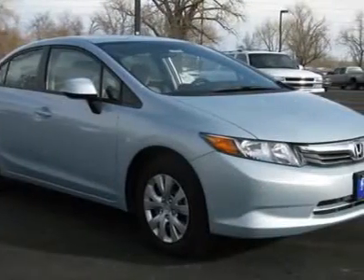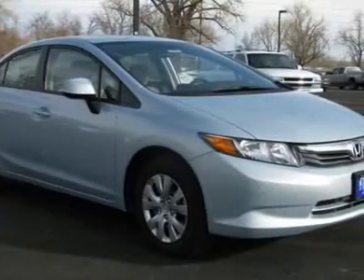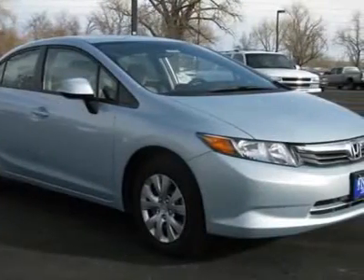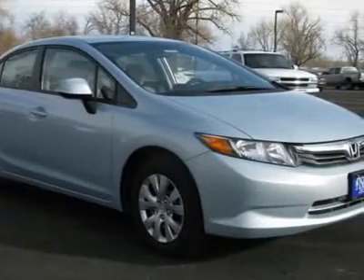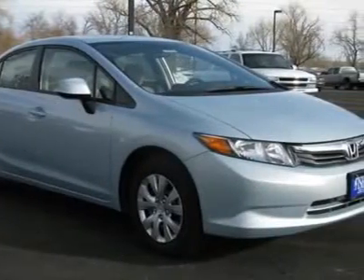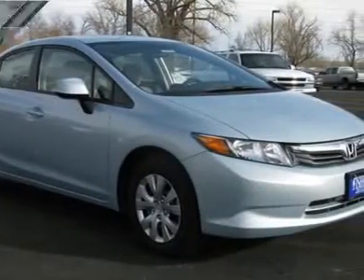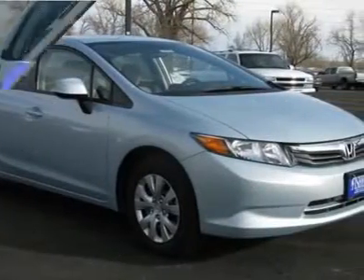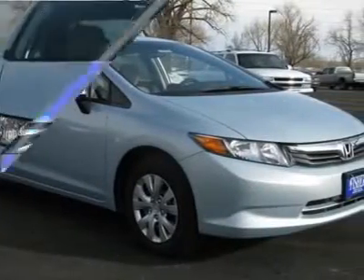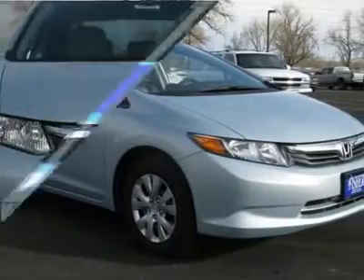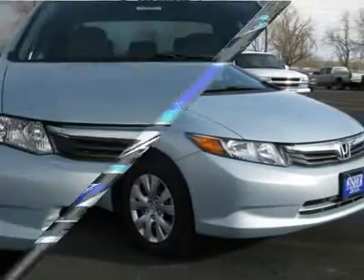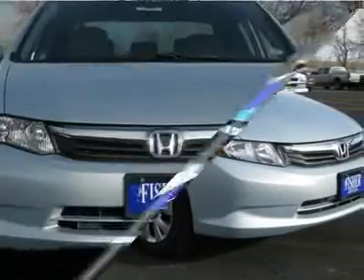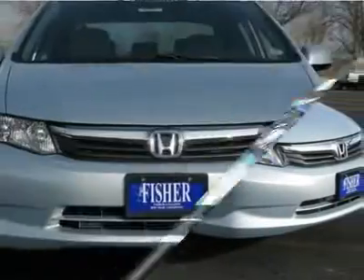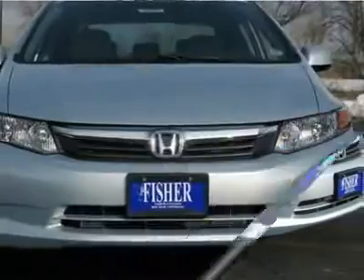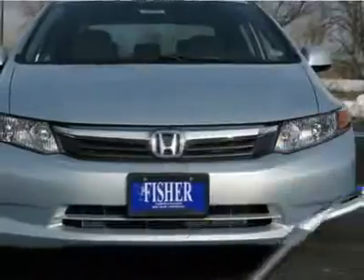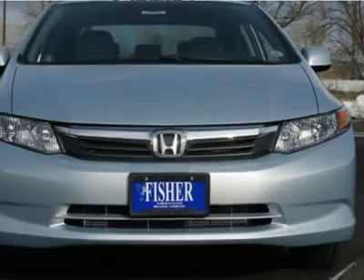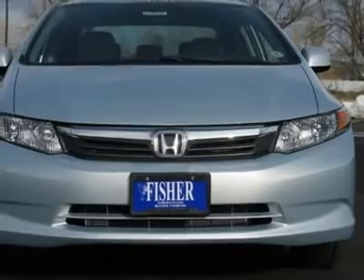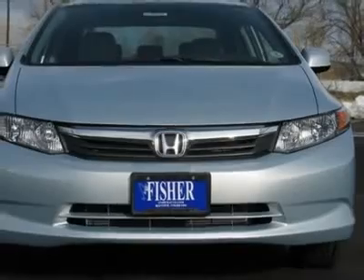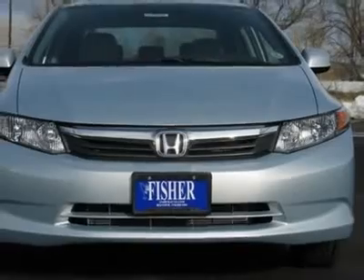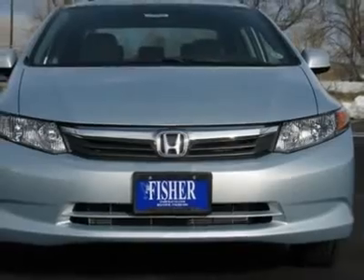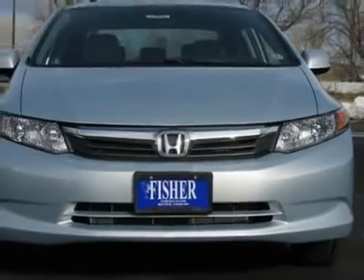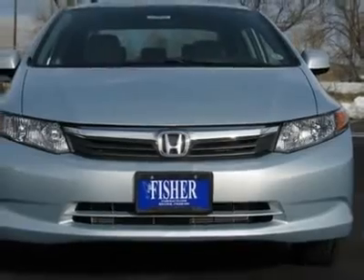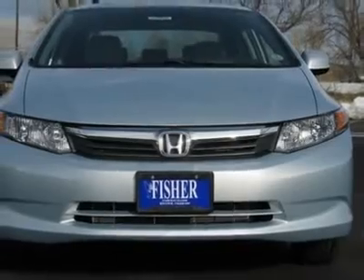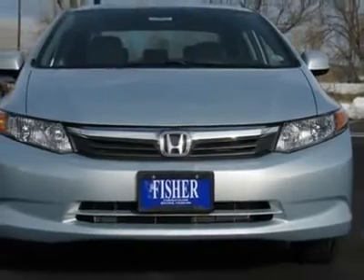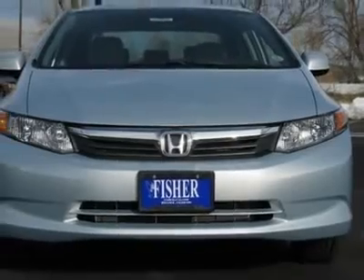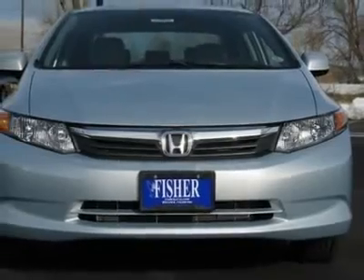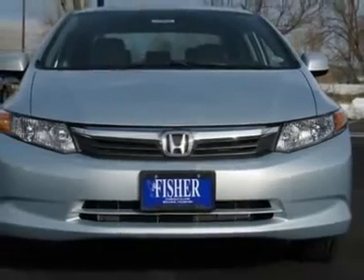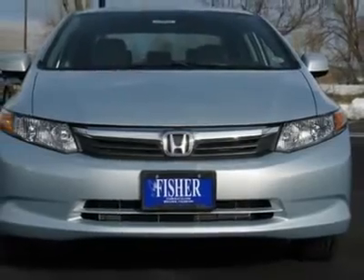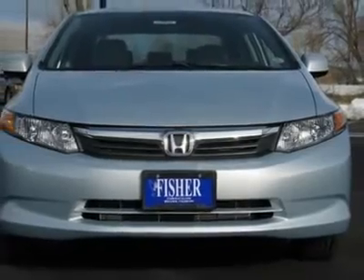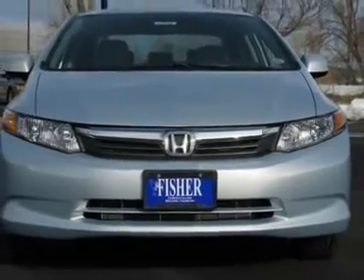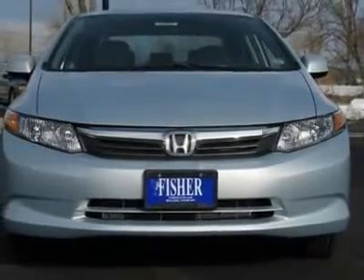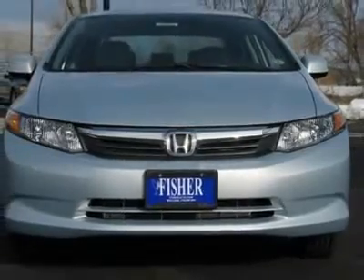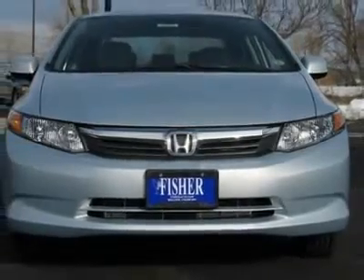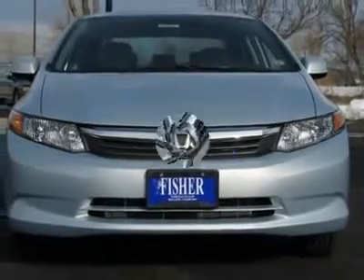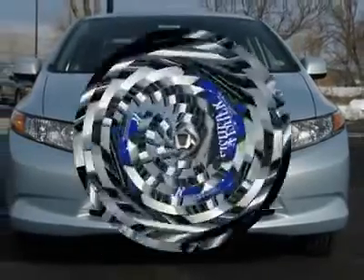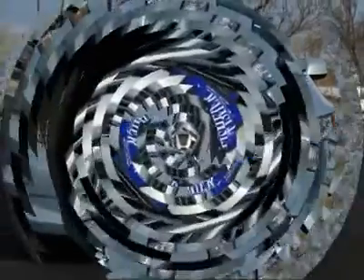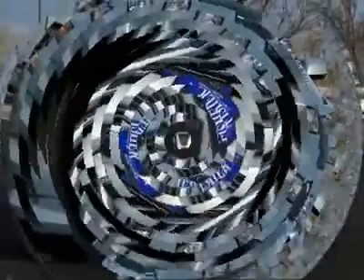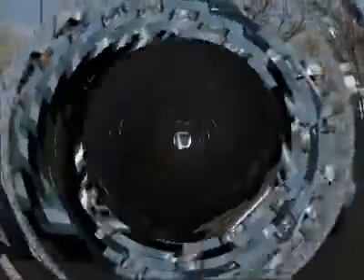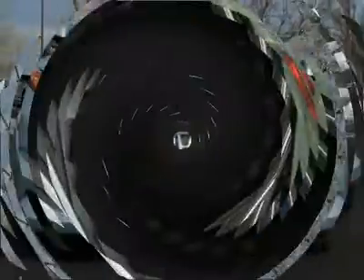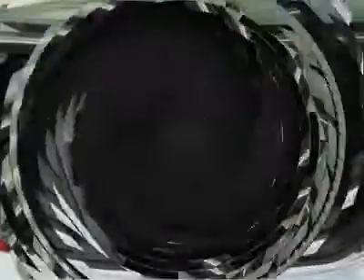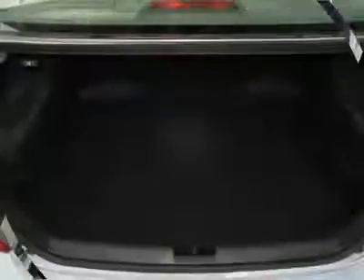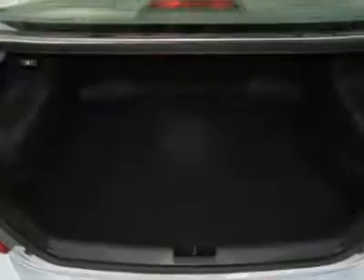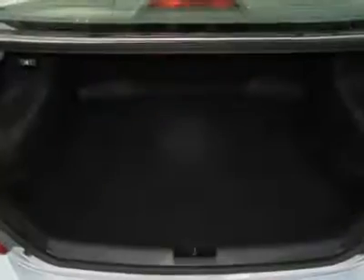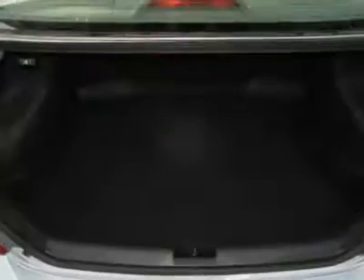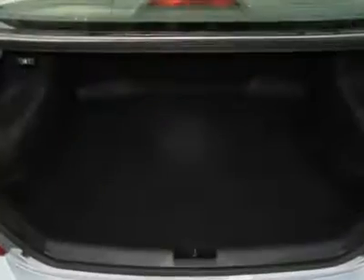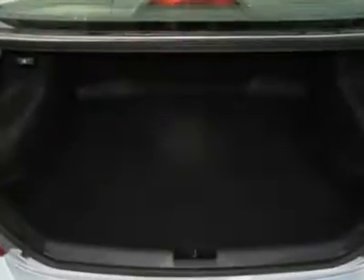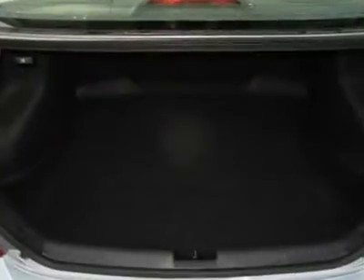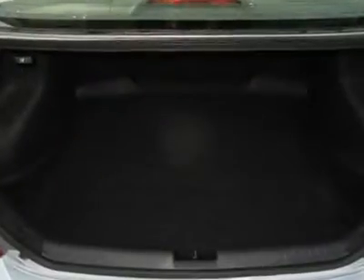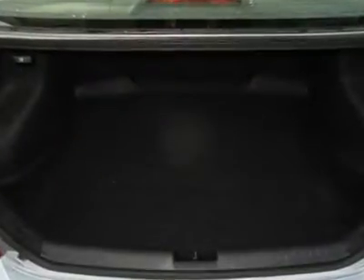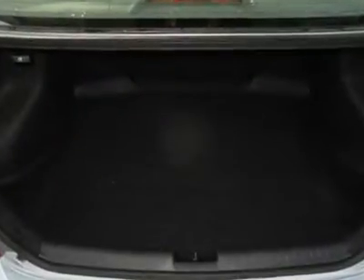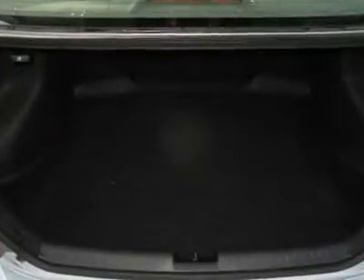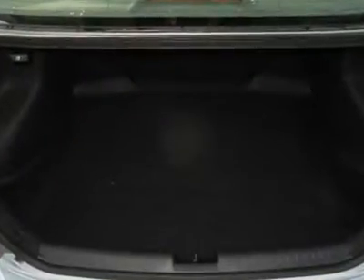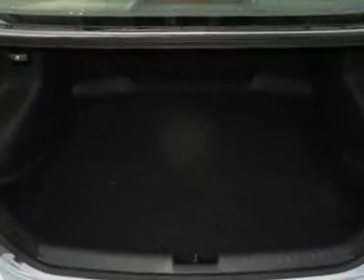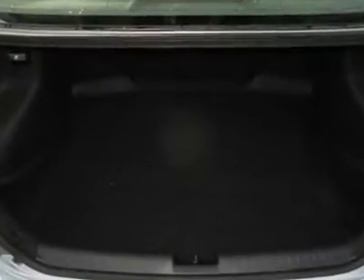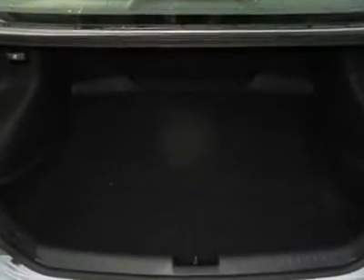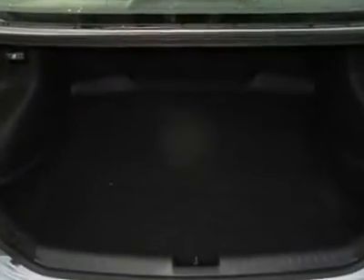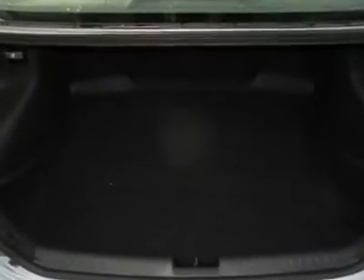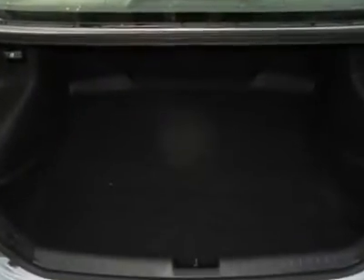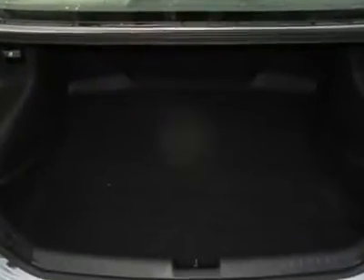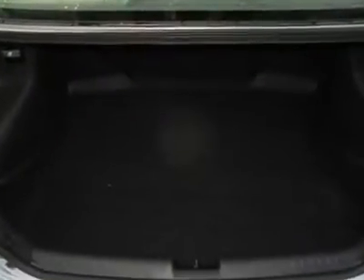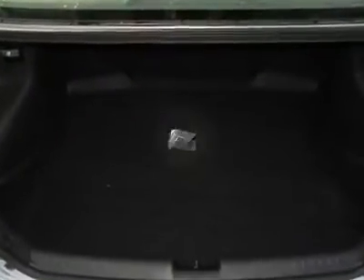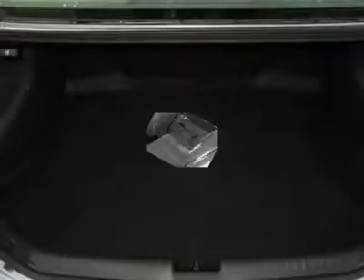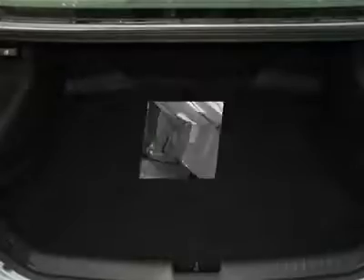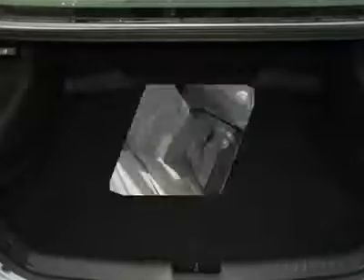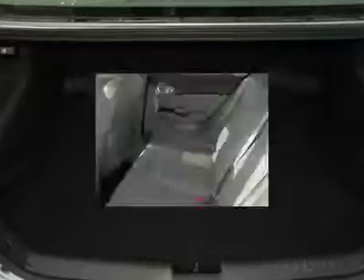Air conditioning, power steering, adjustable steering wheel, keyless entry, cruise control, floor mats.